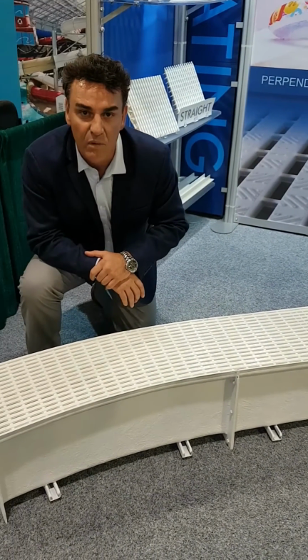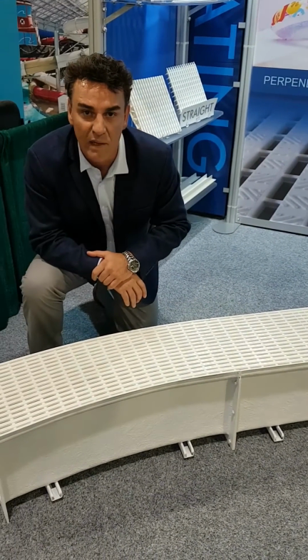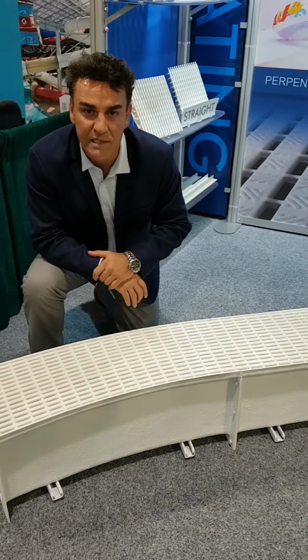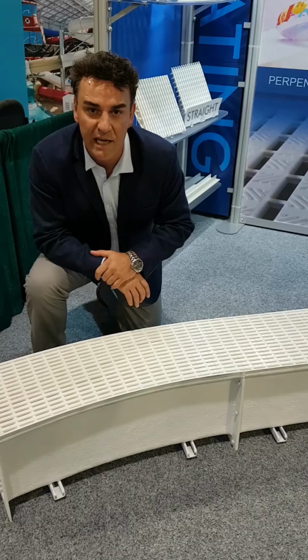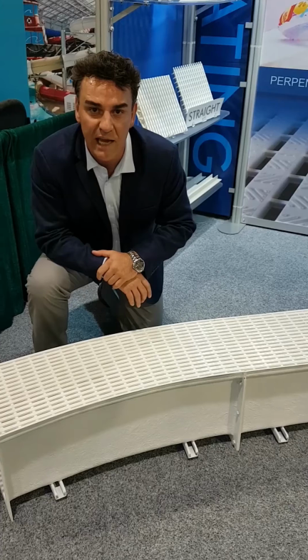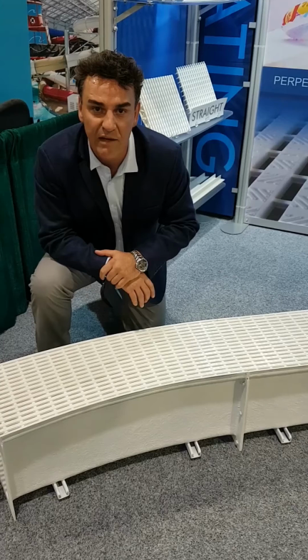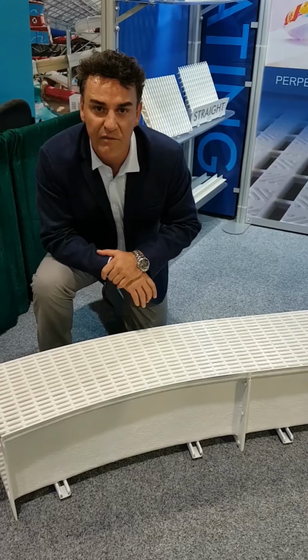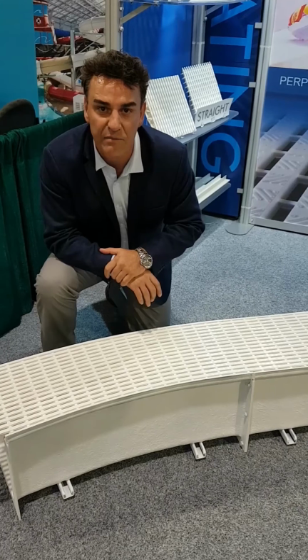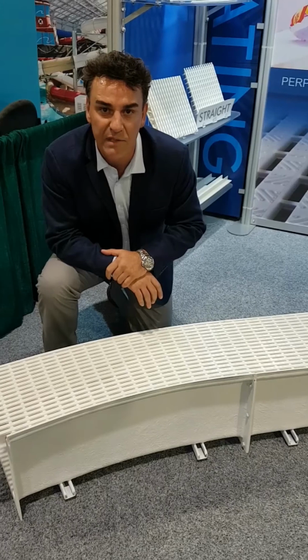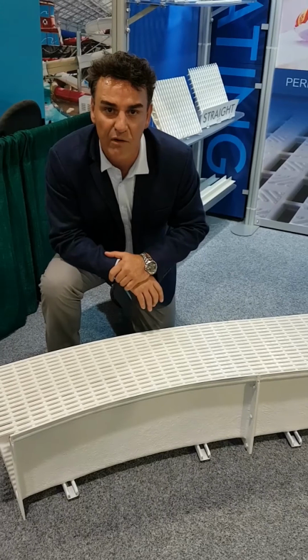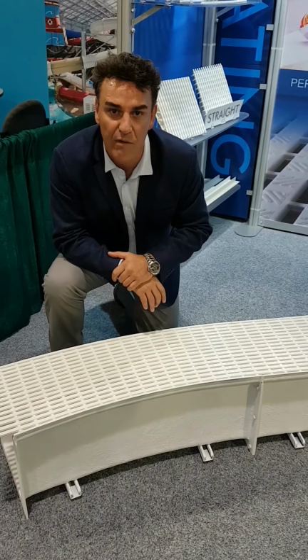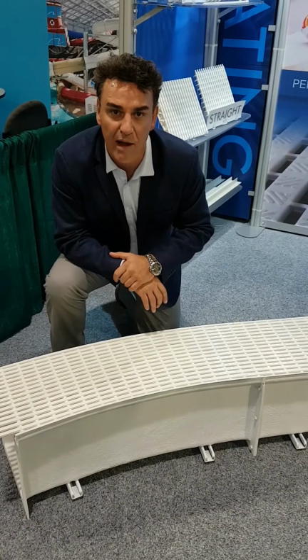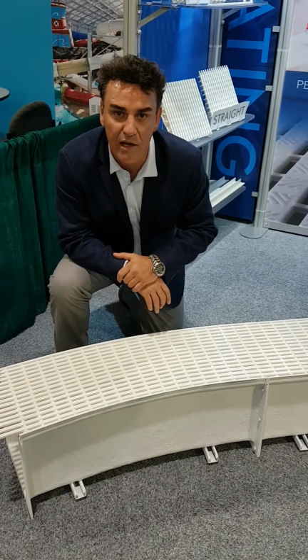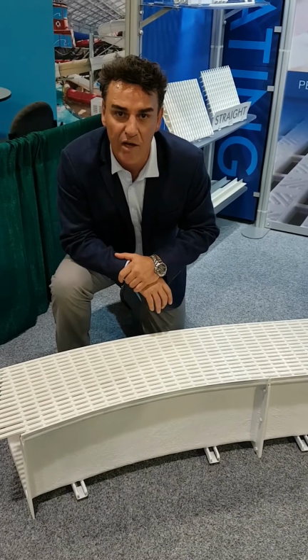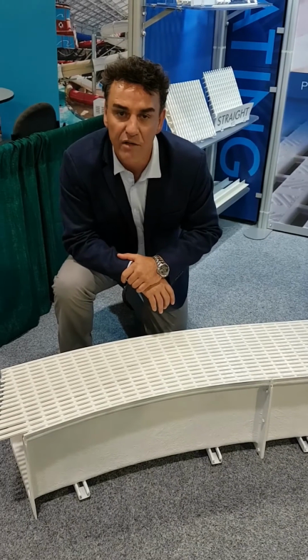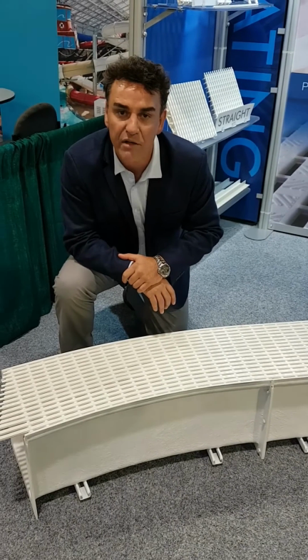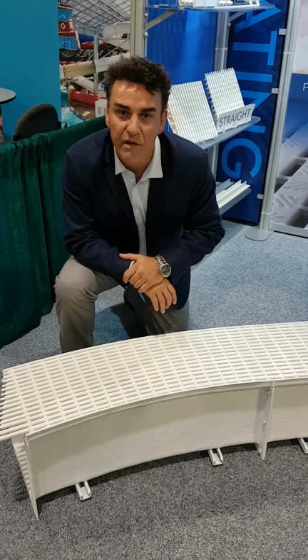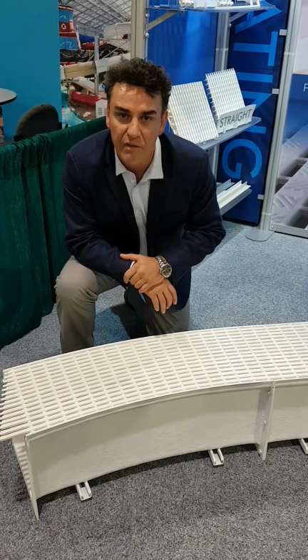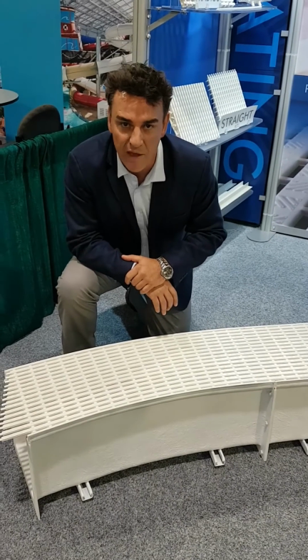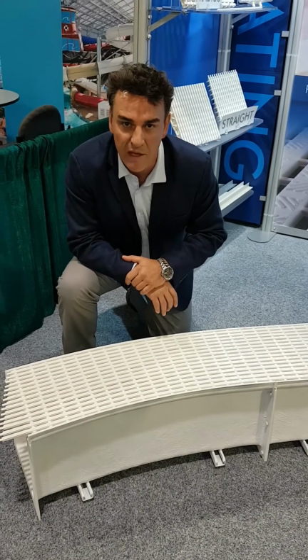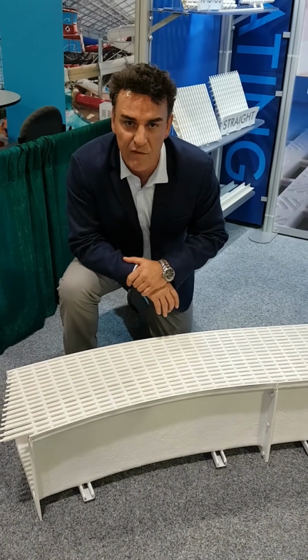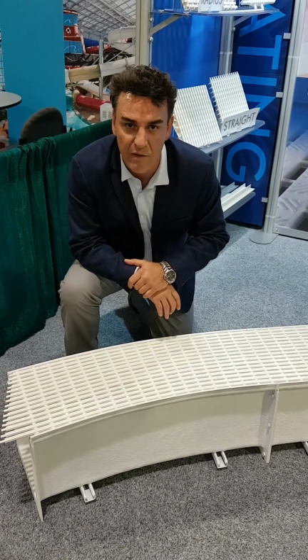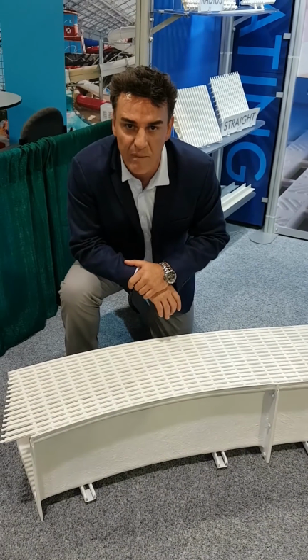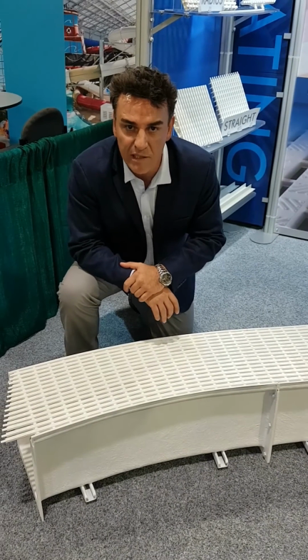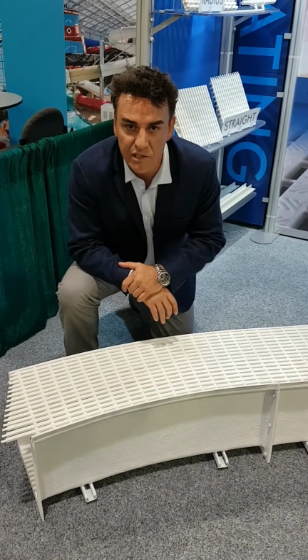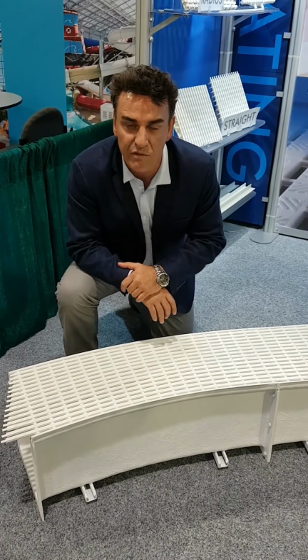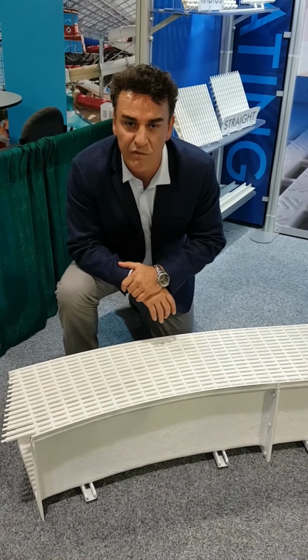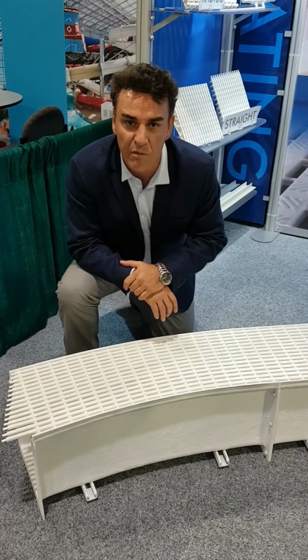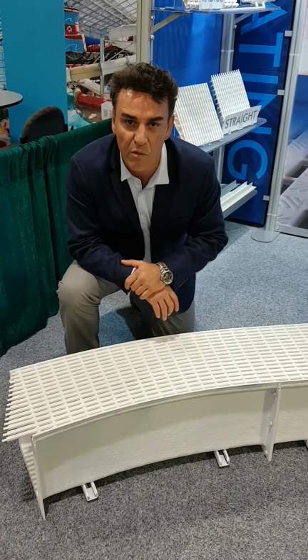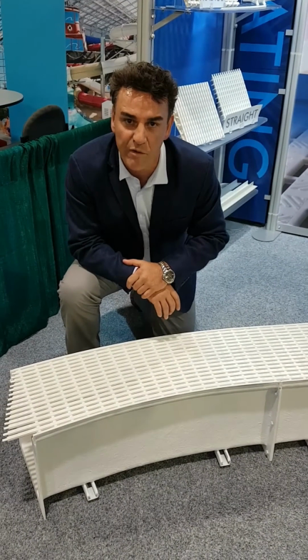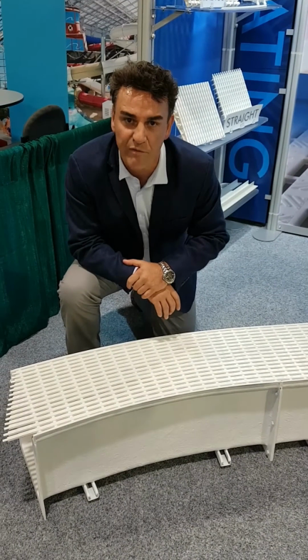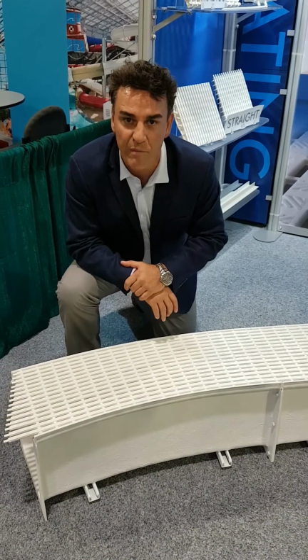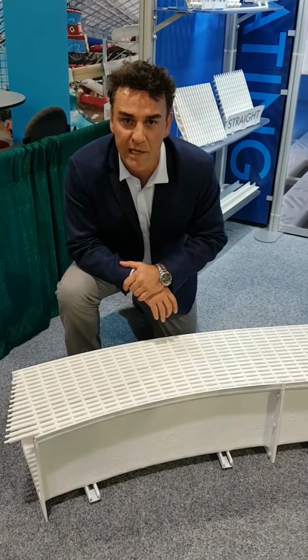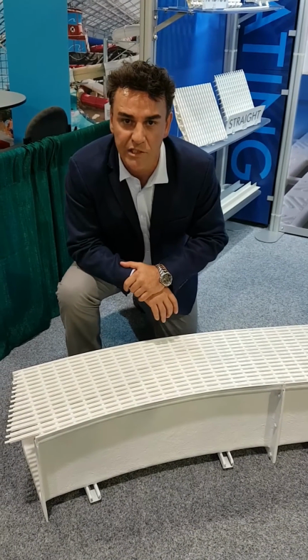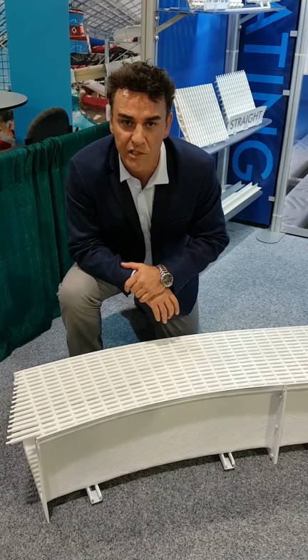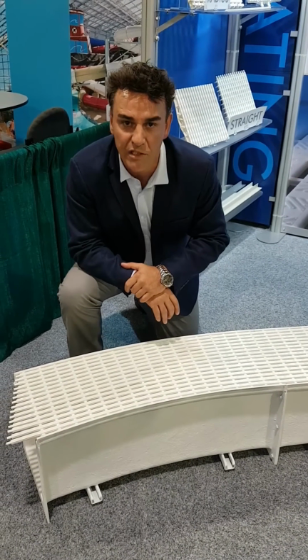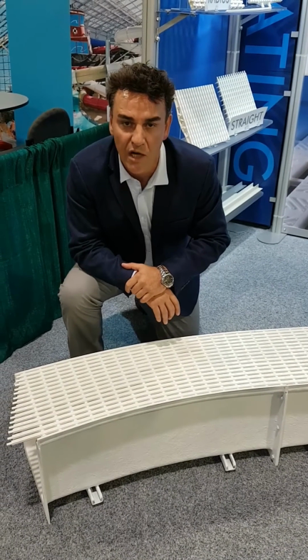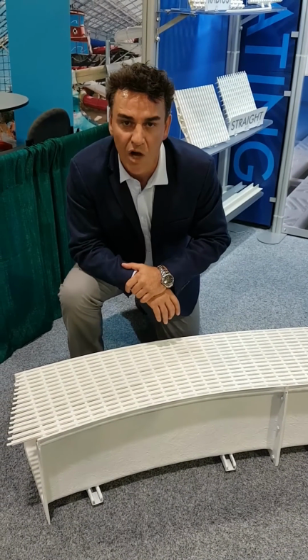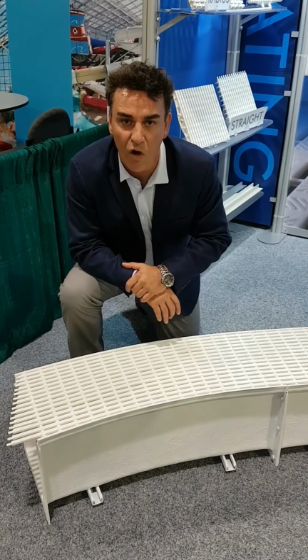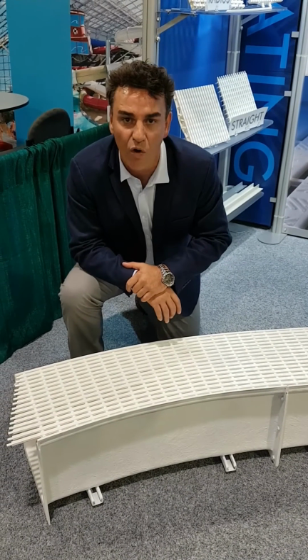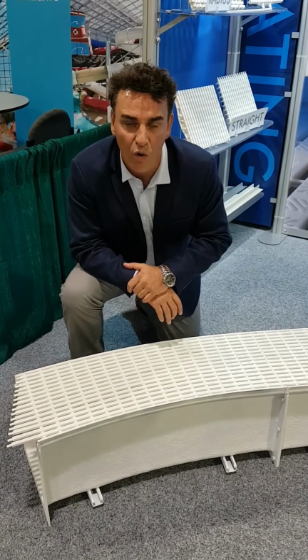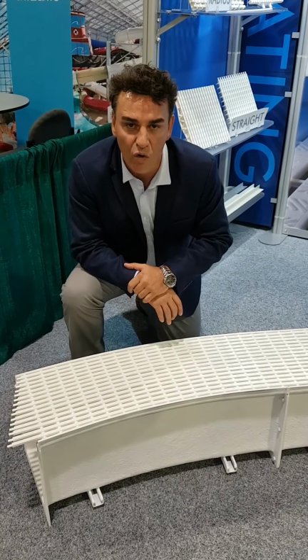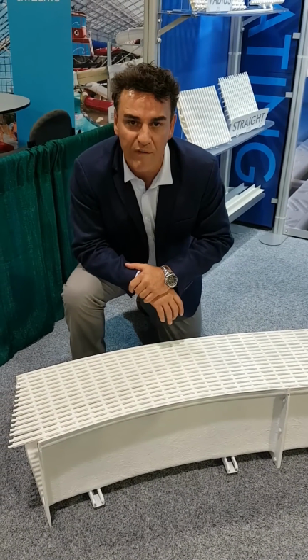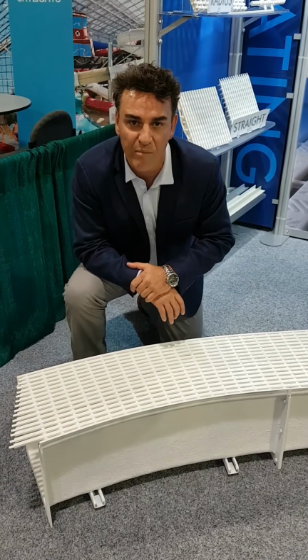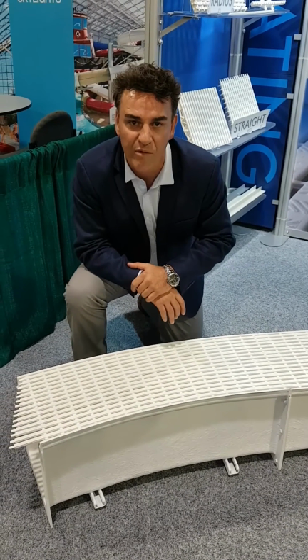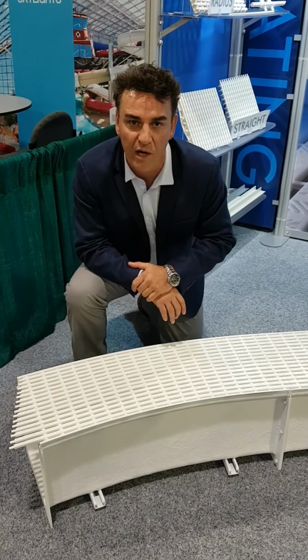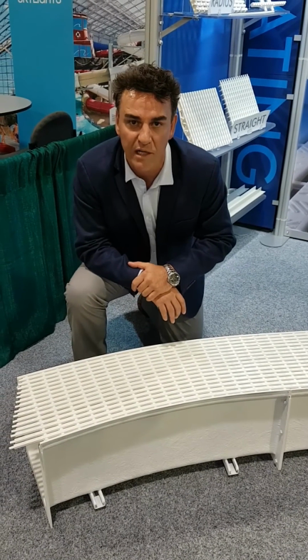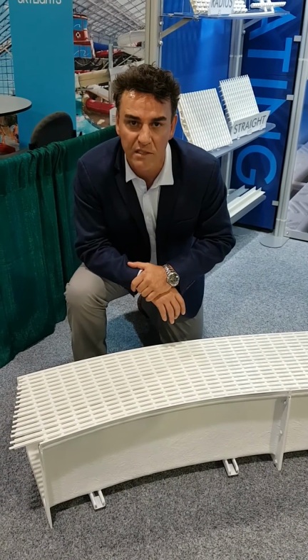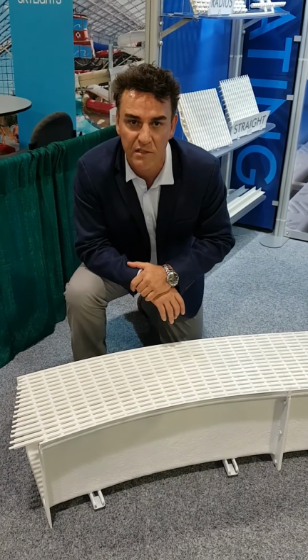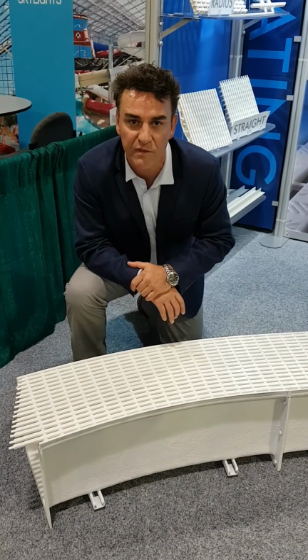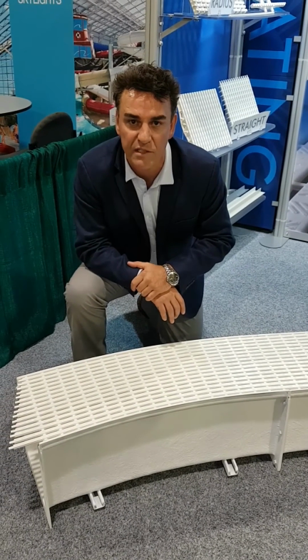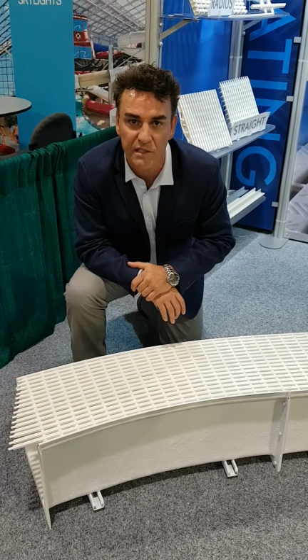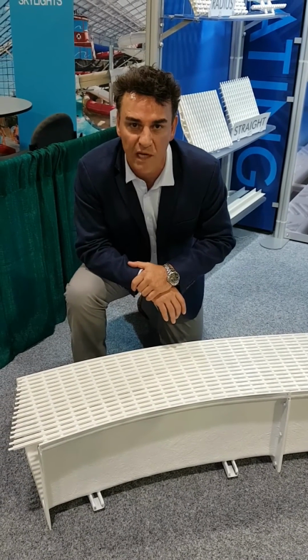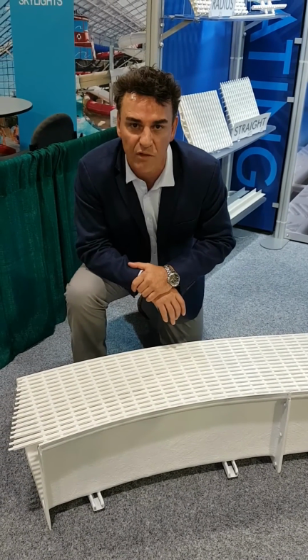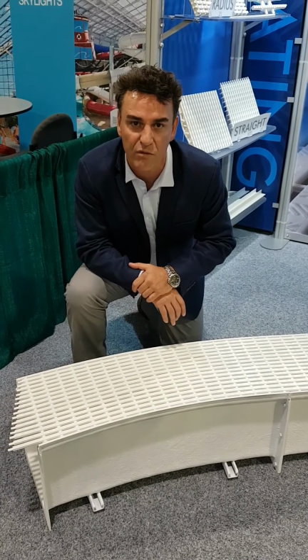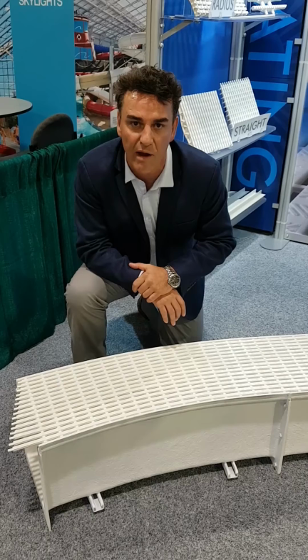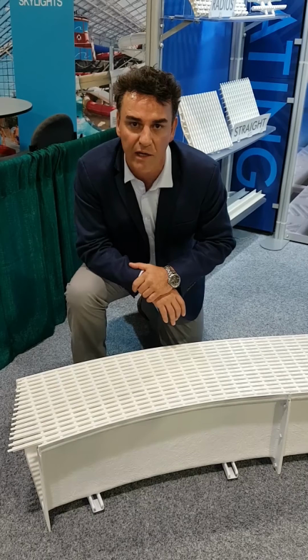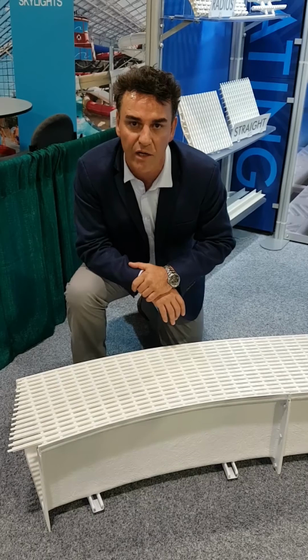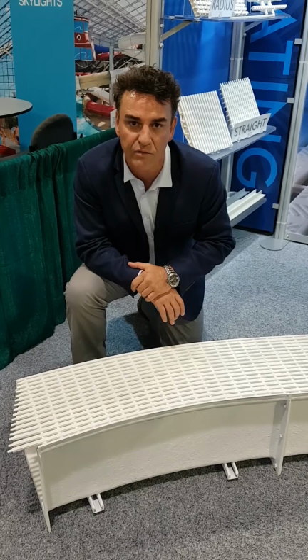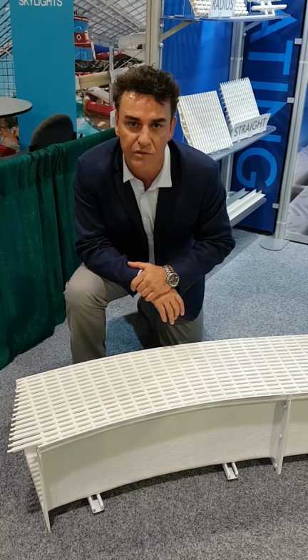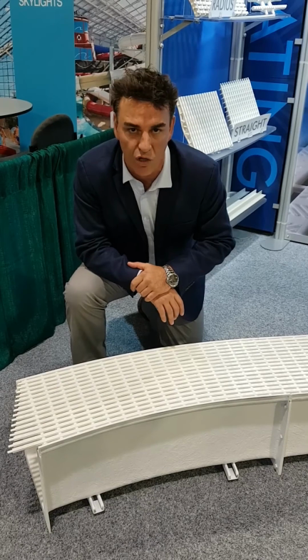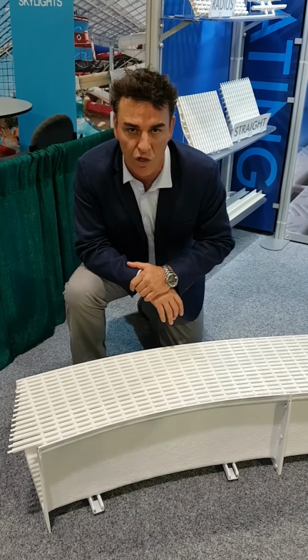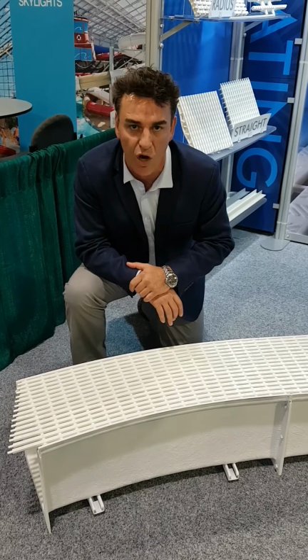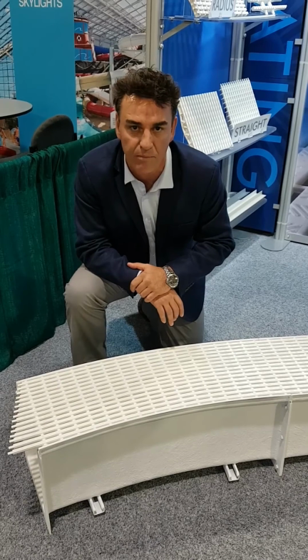Once again from Del Dorado, thank you very much. For more information on all of our products, visit www.deldorado.com.